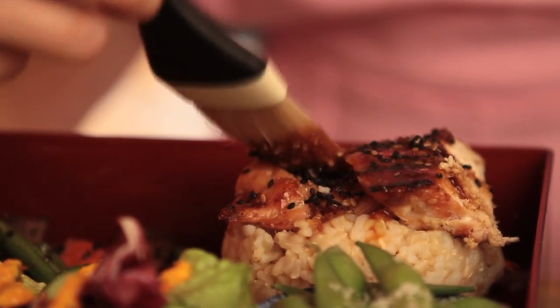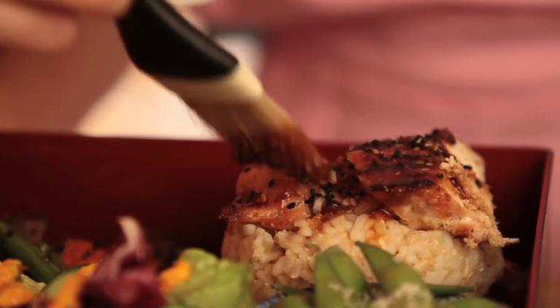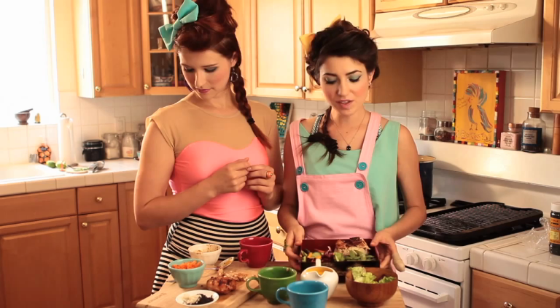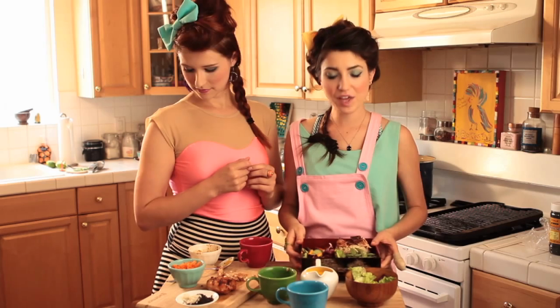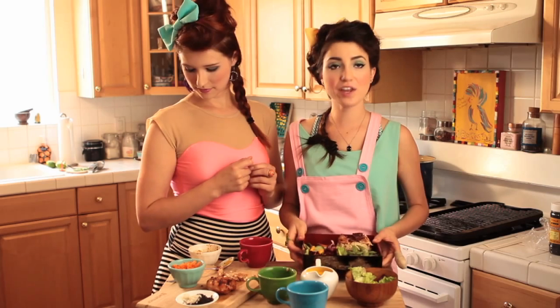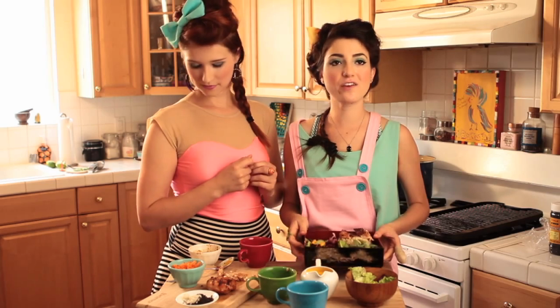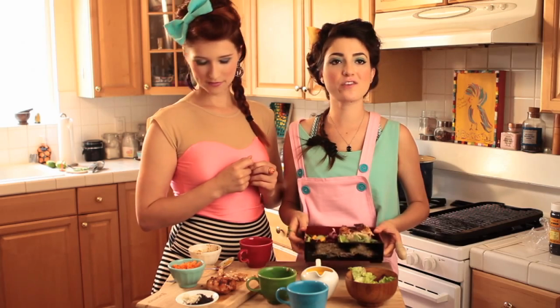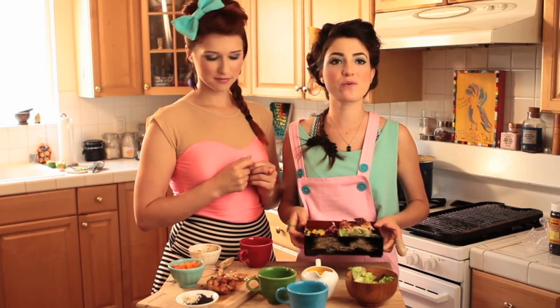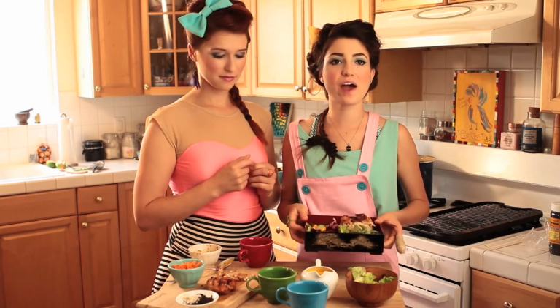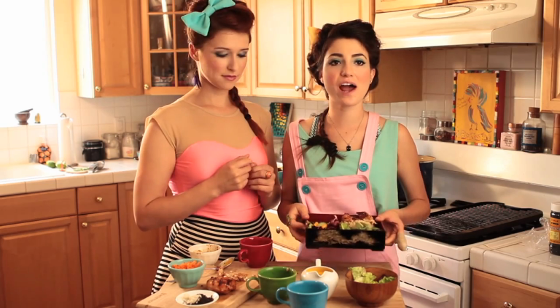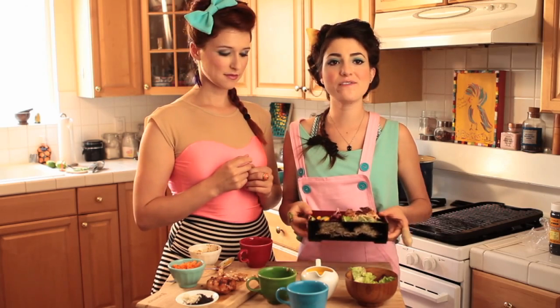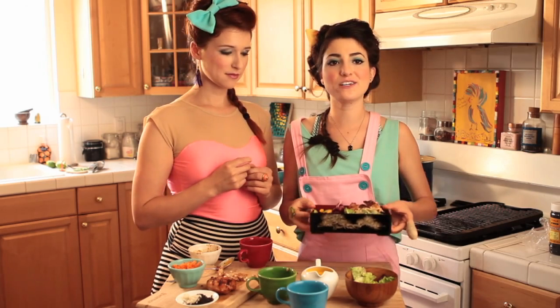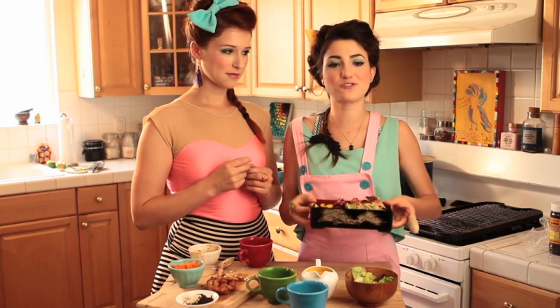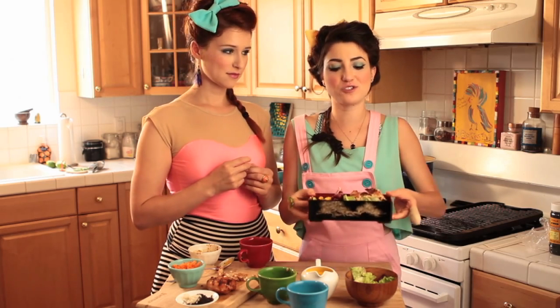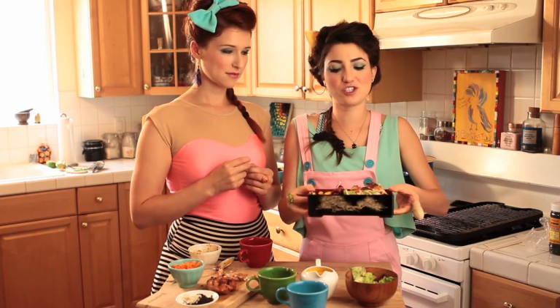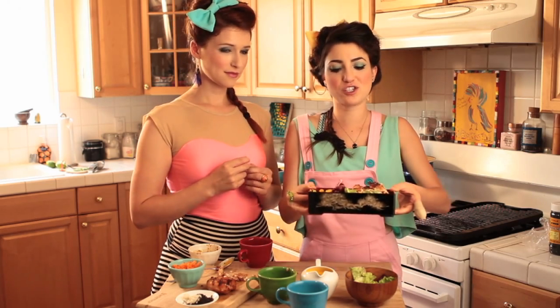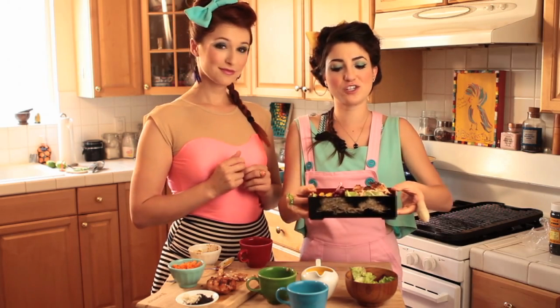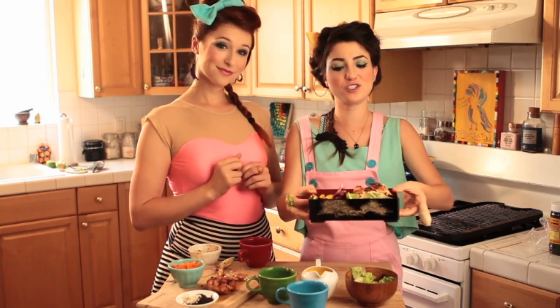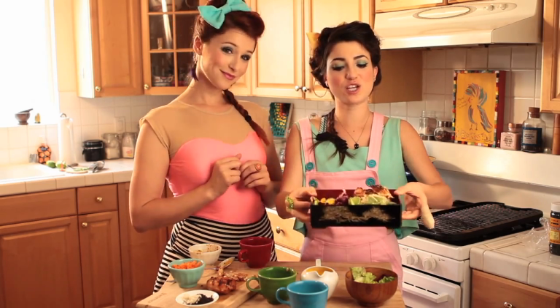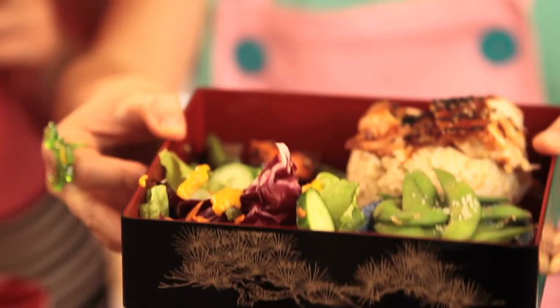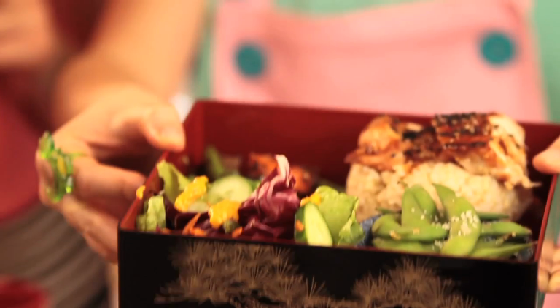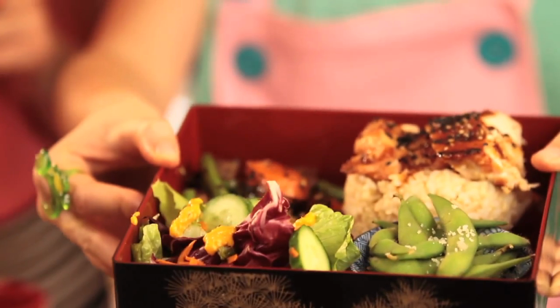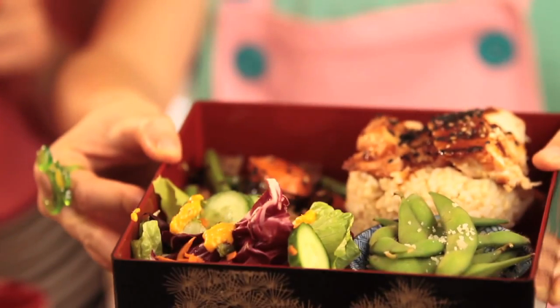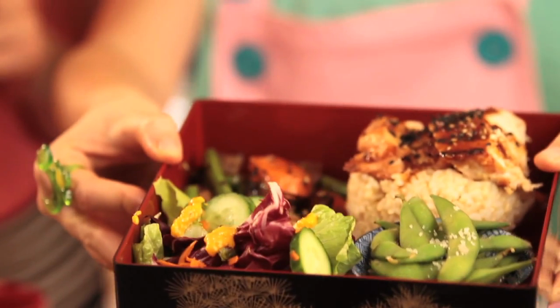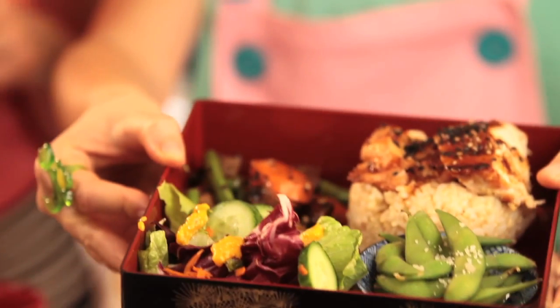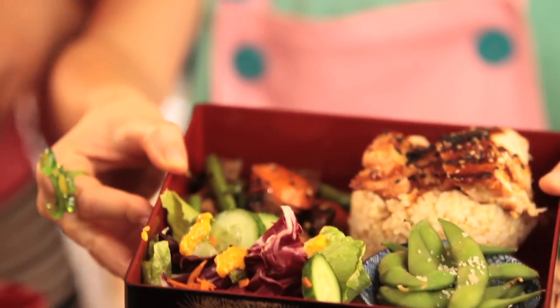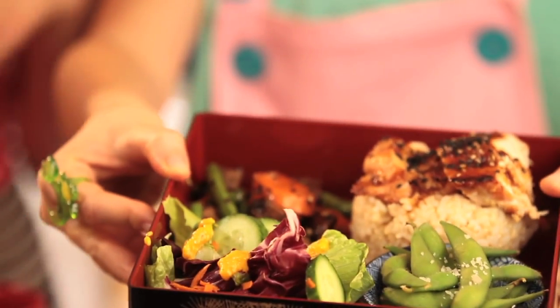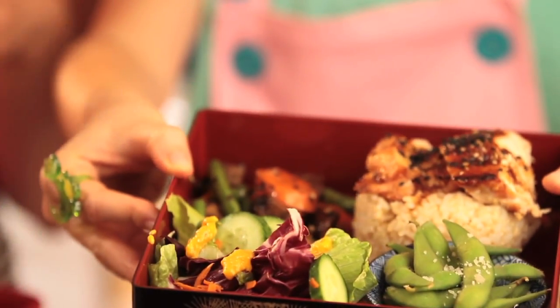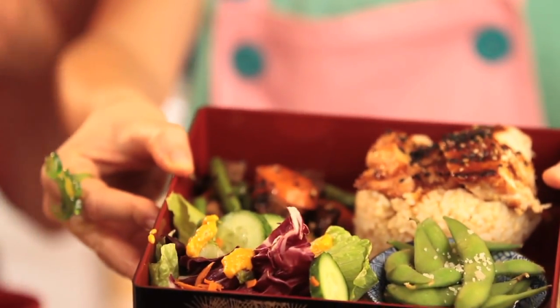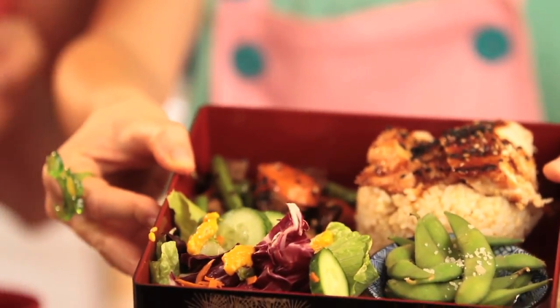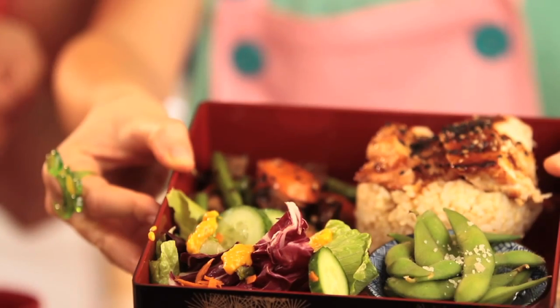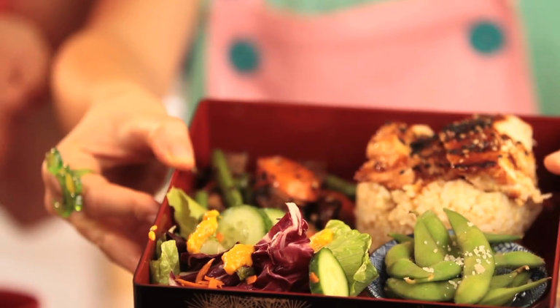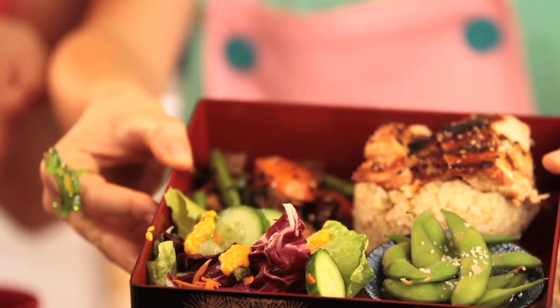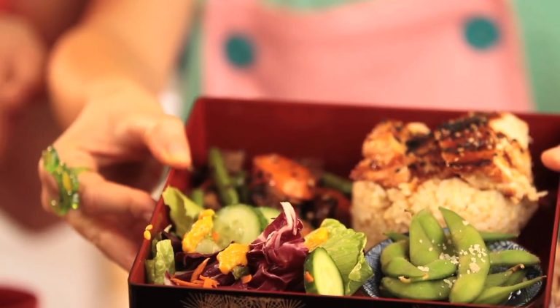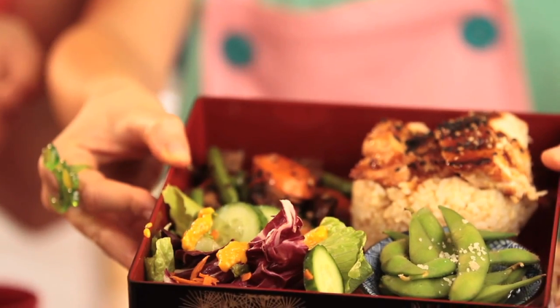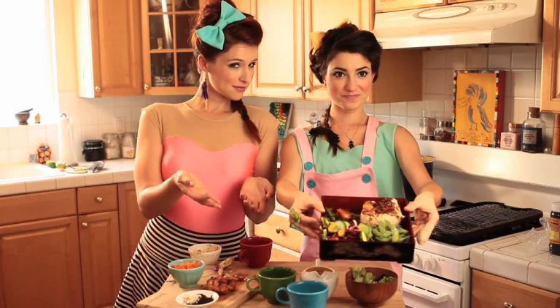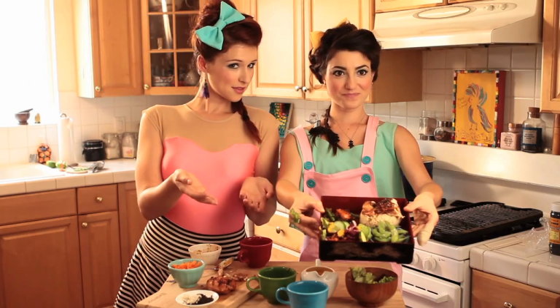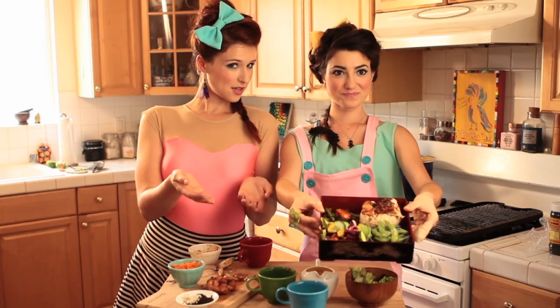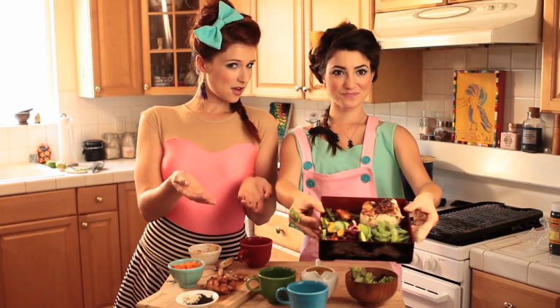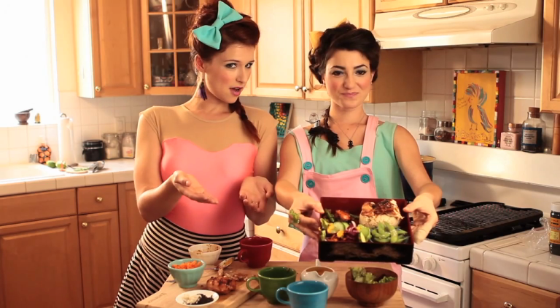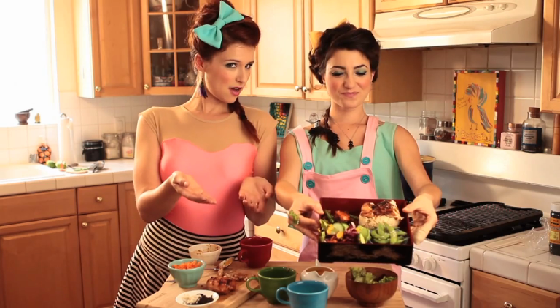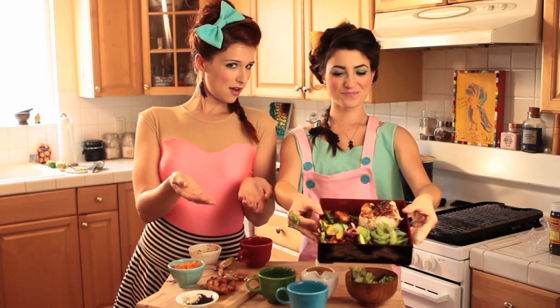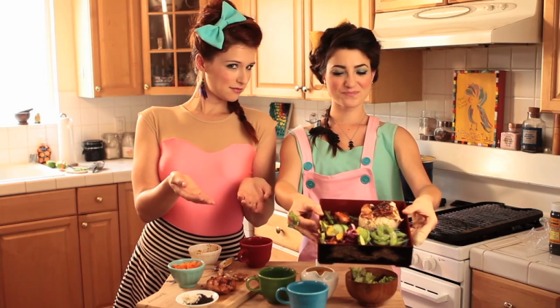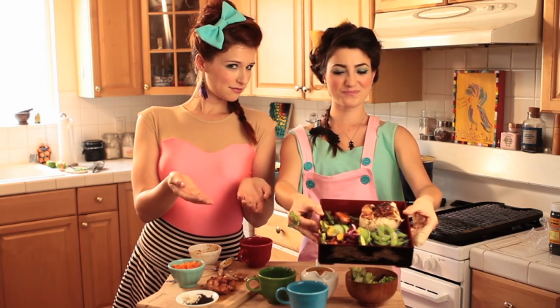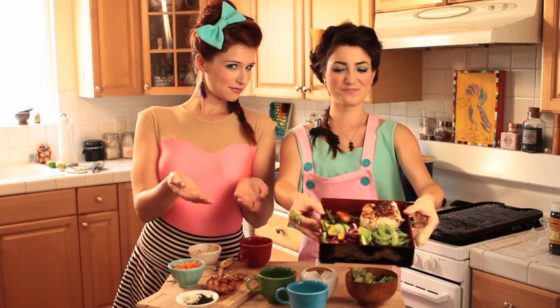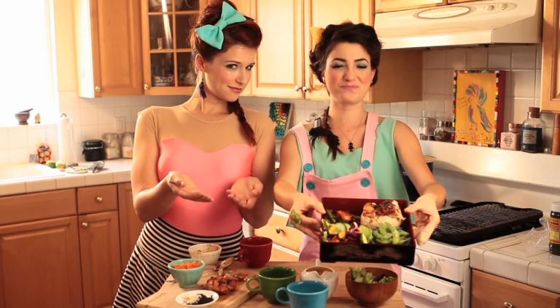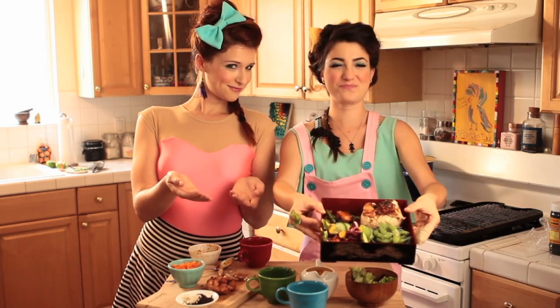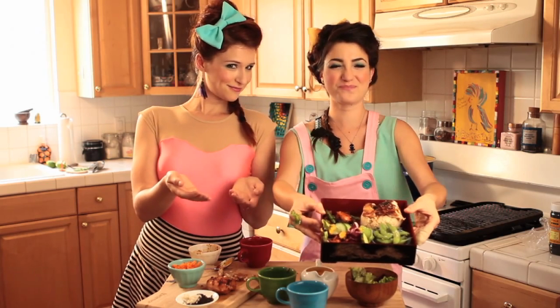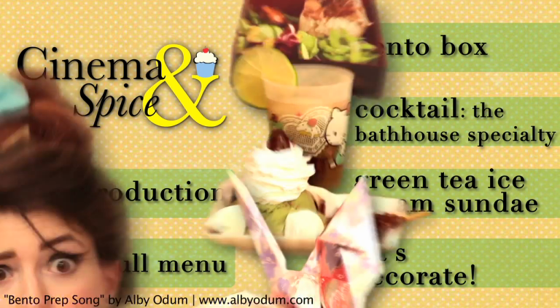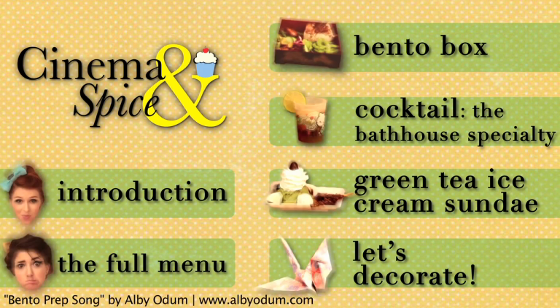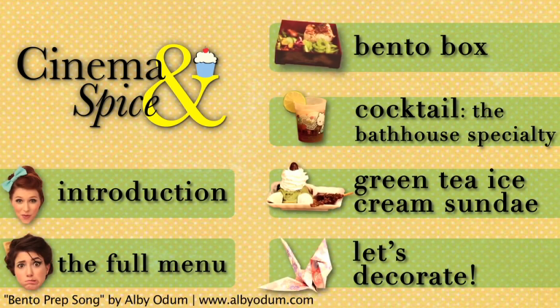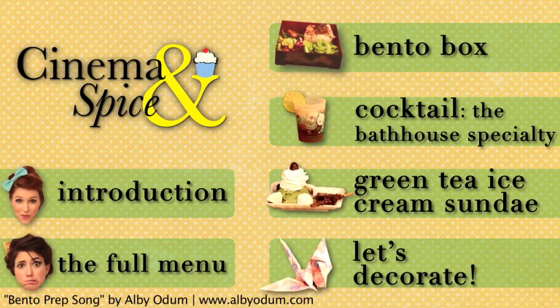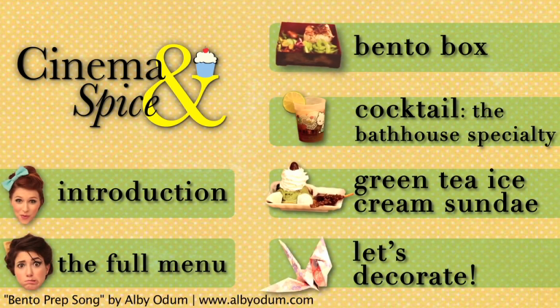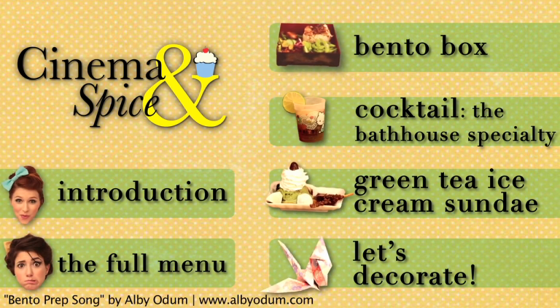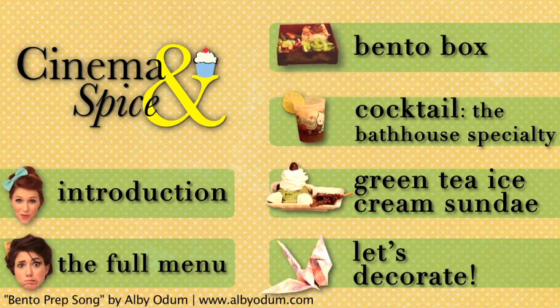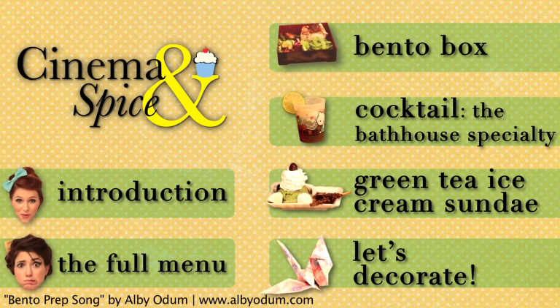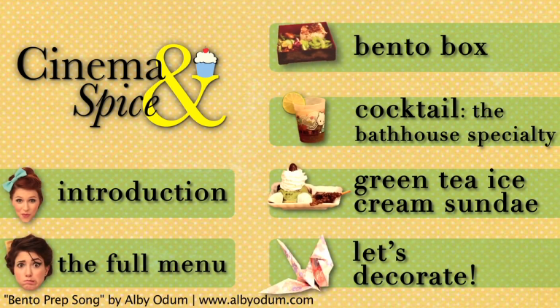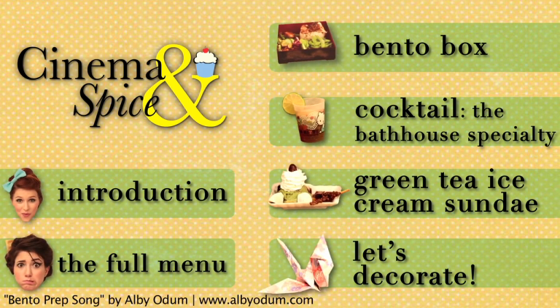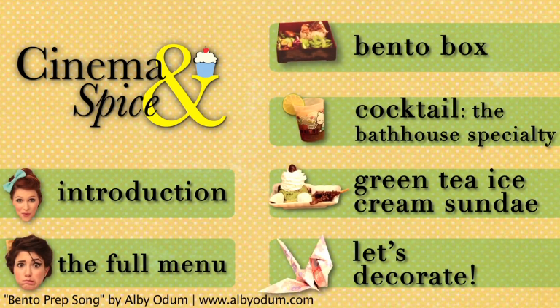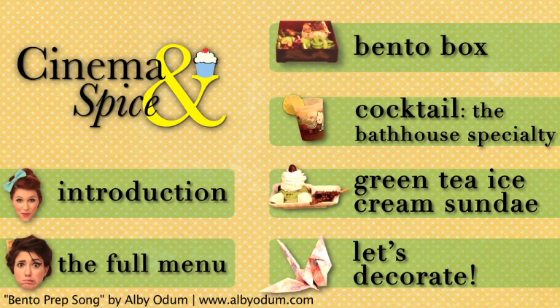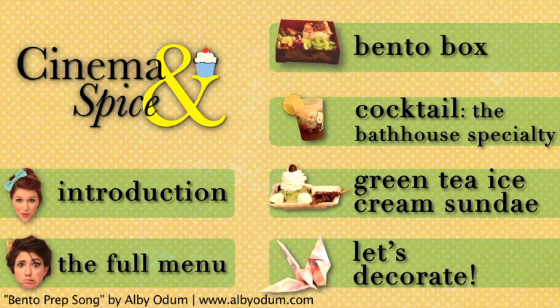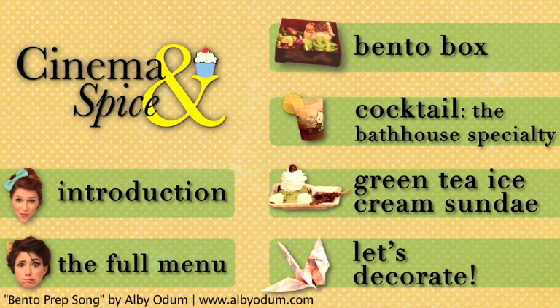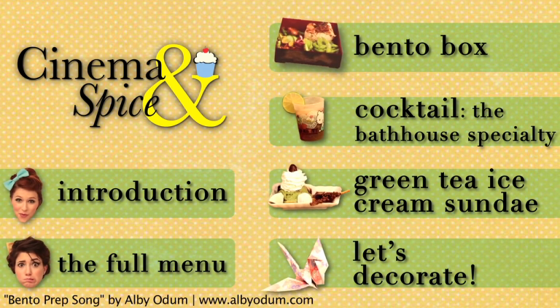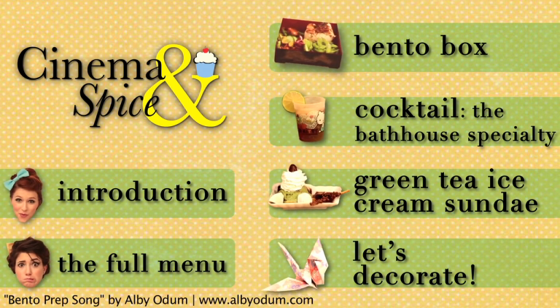And here you have a traditional Japanese bento box. Ta-da! So, what do you want to make next?